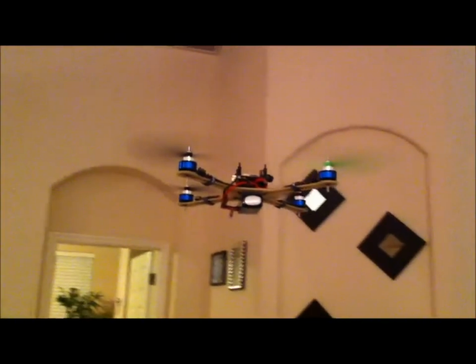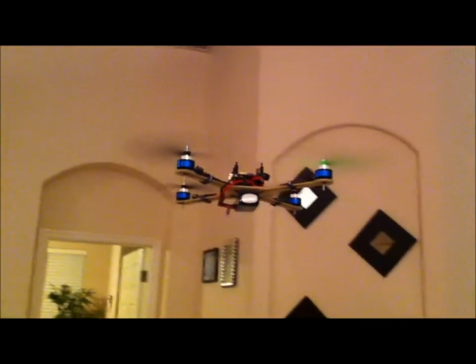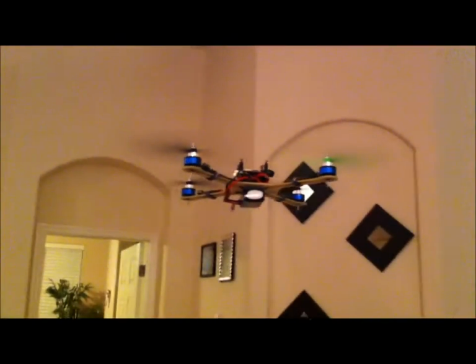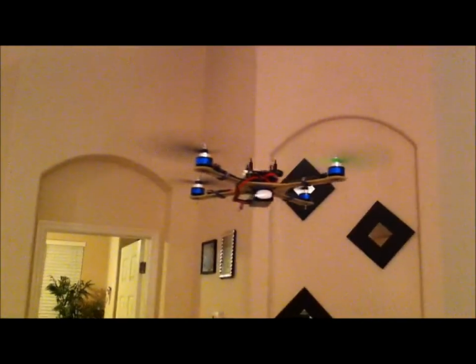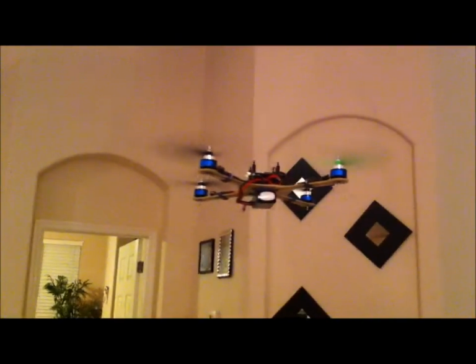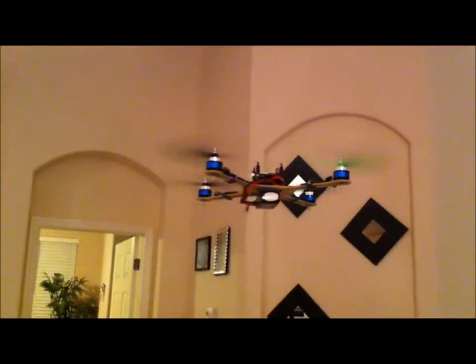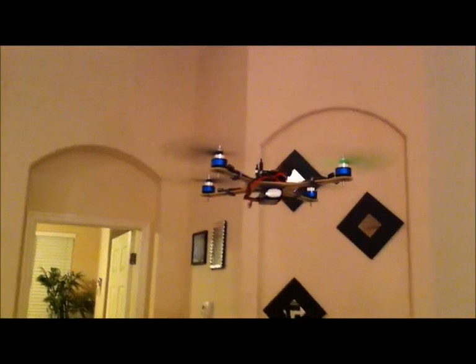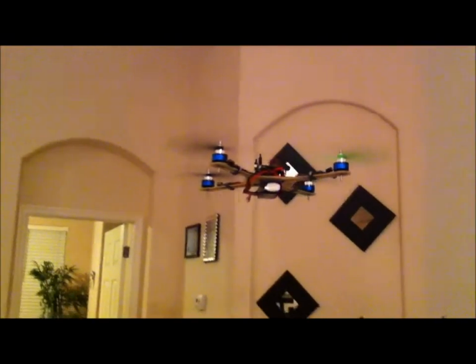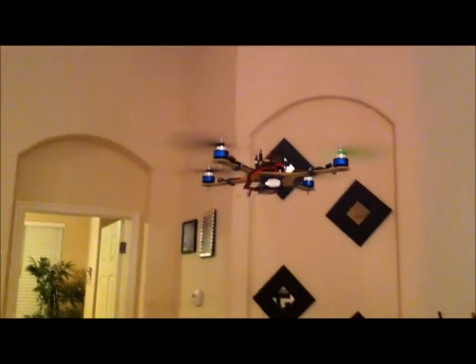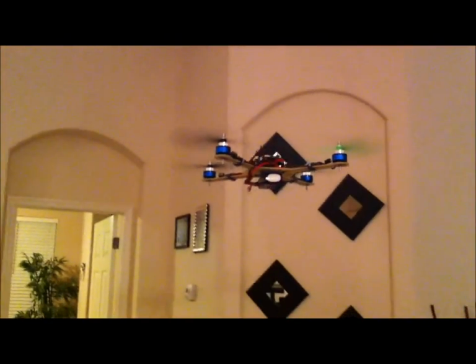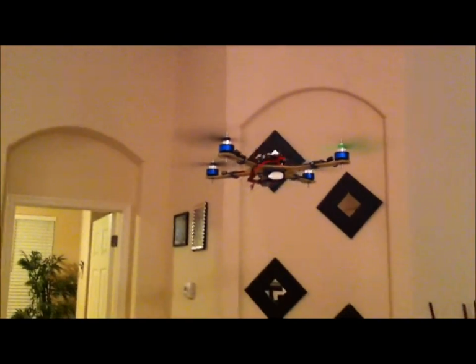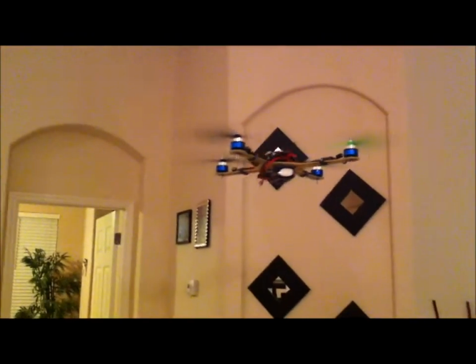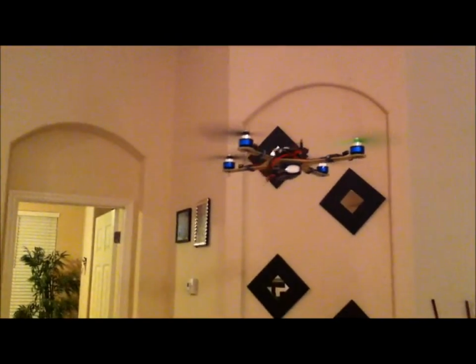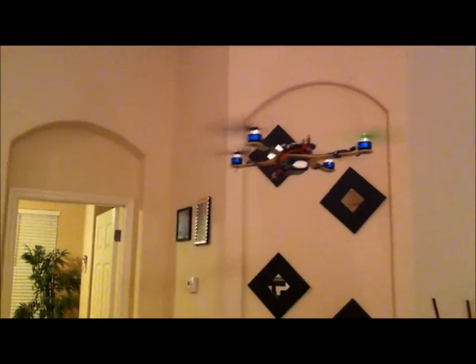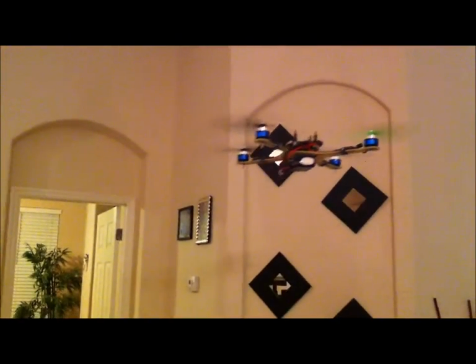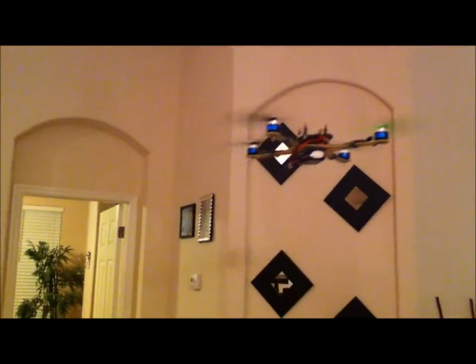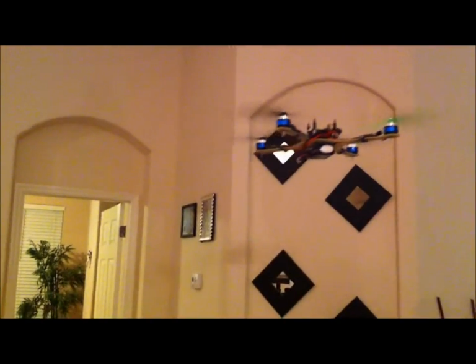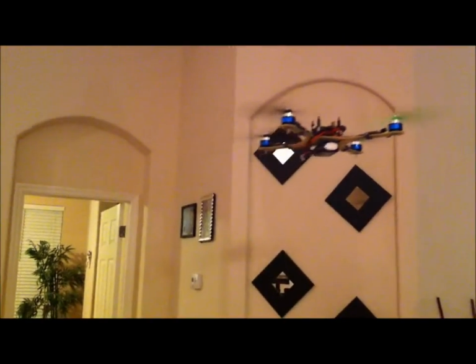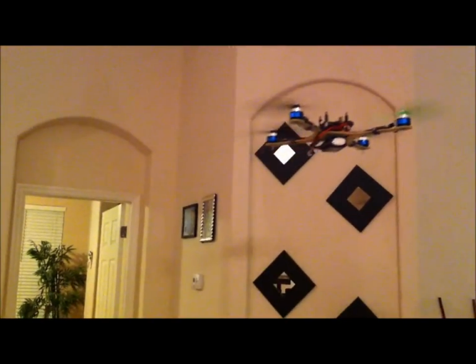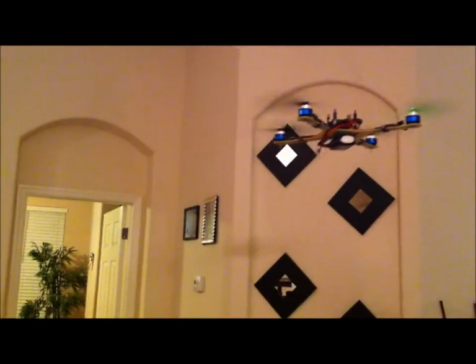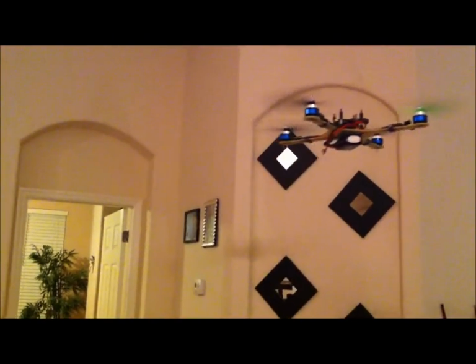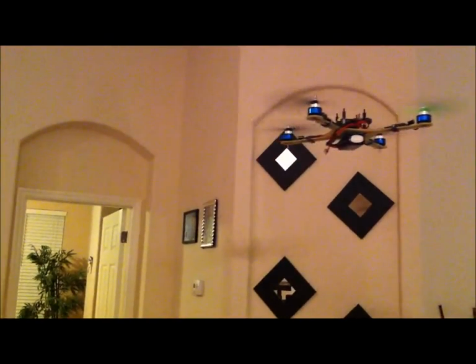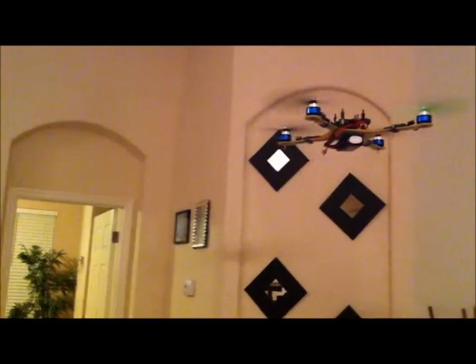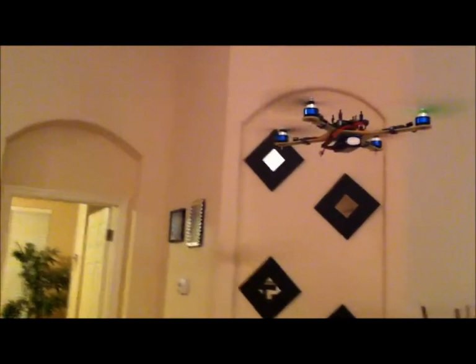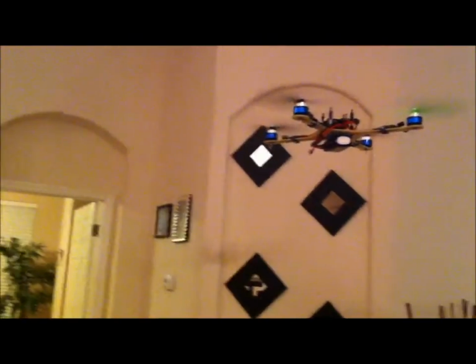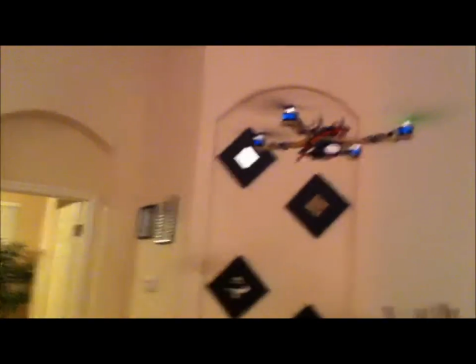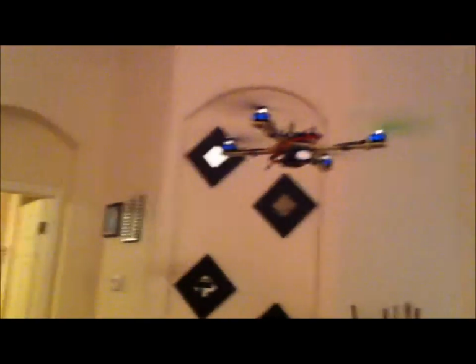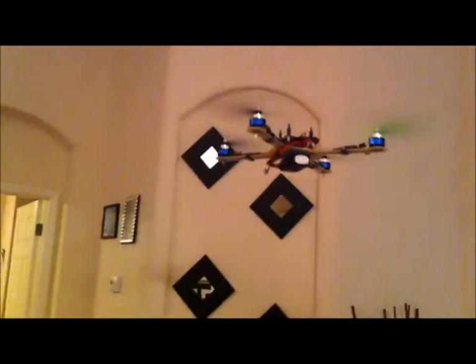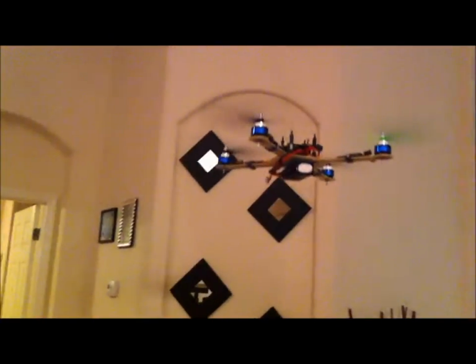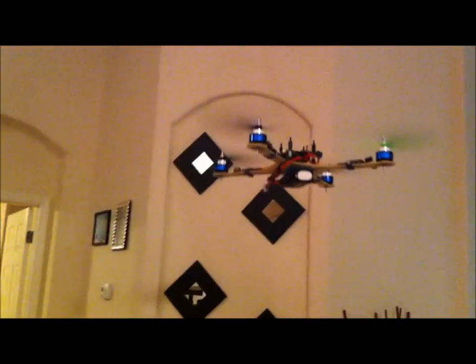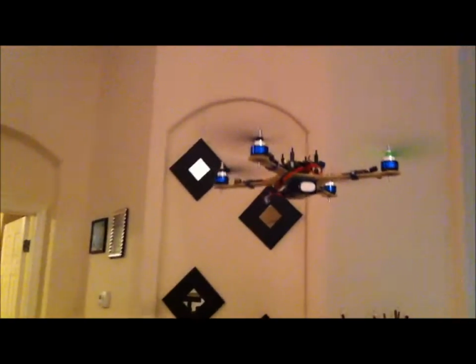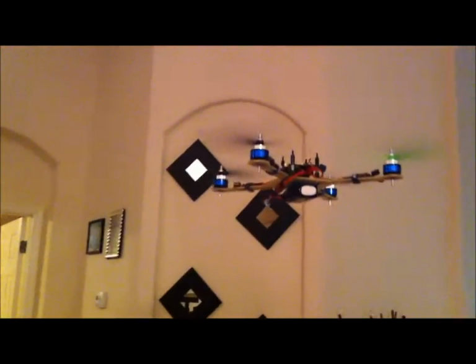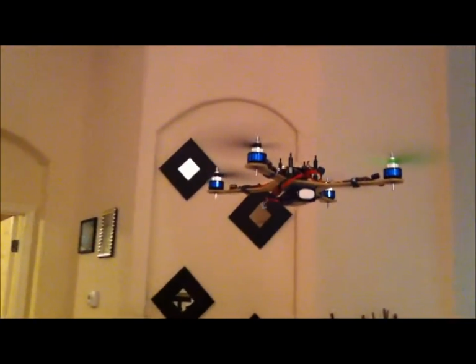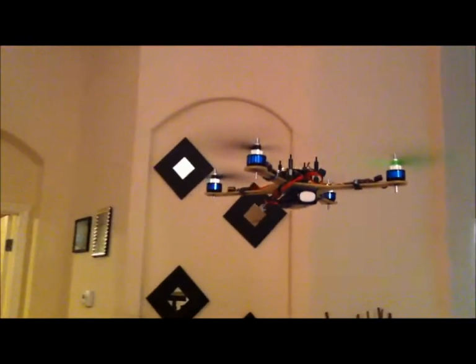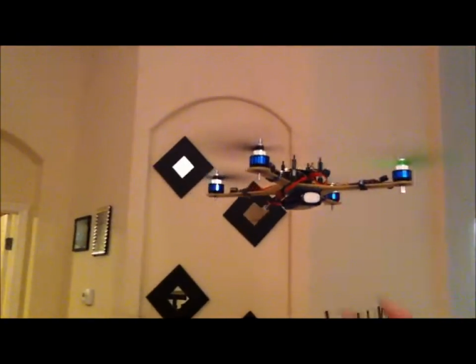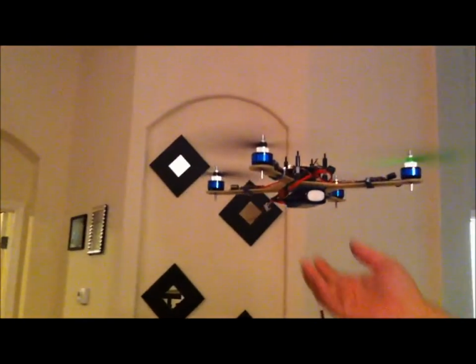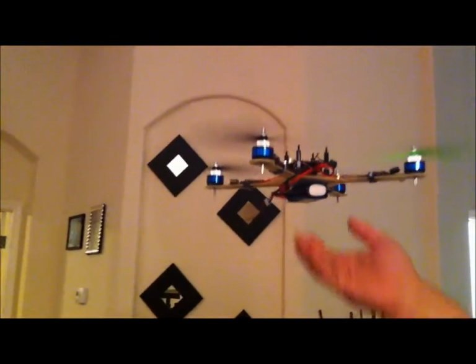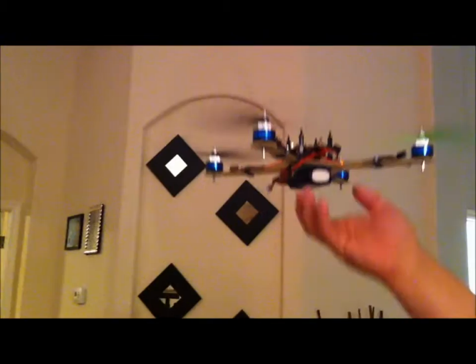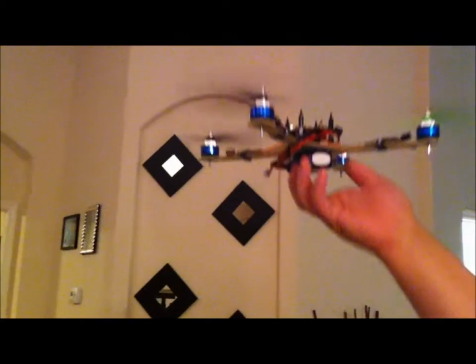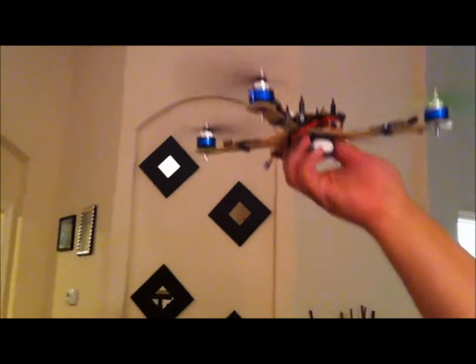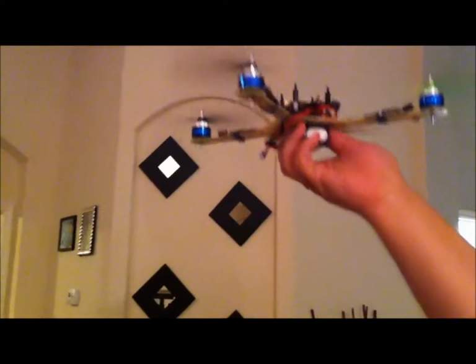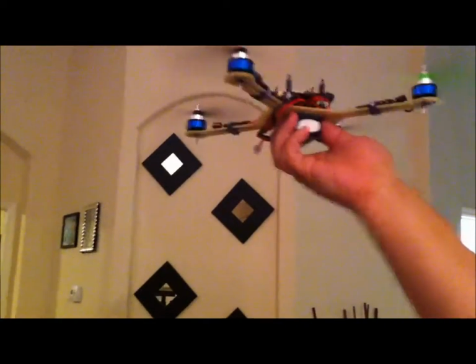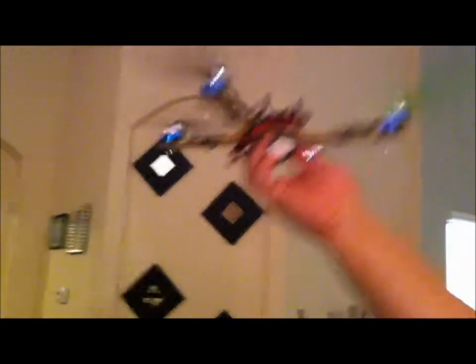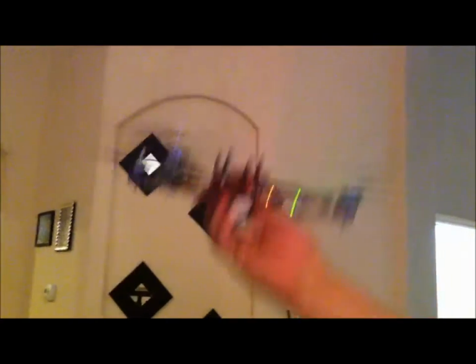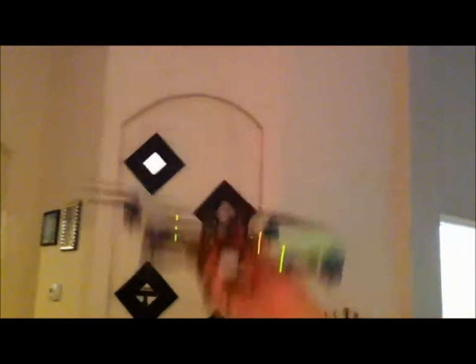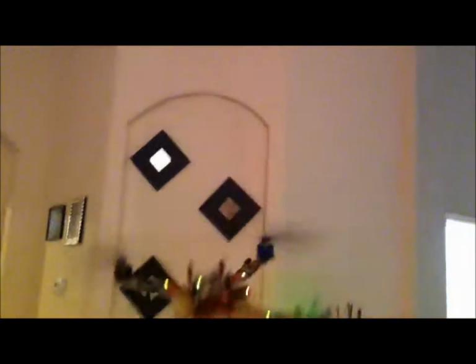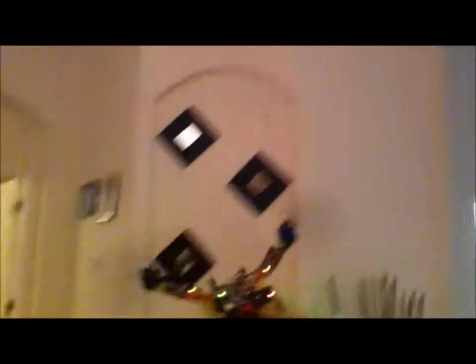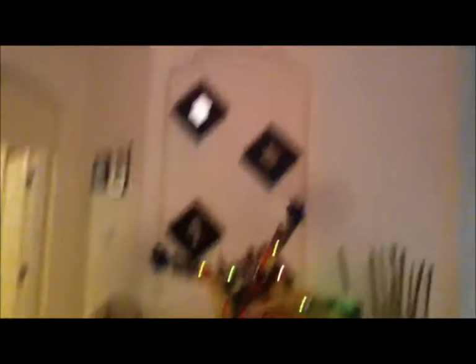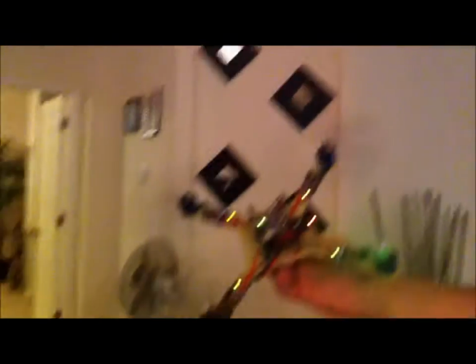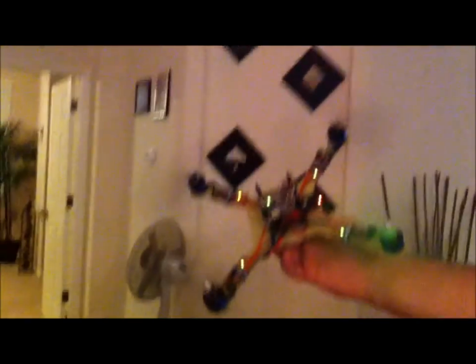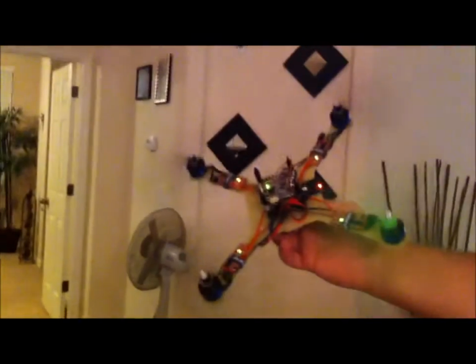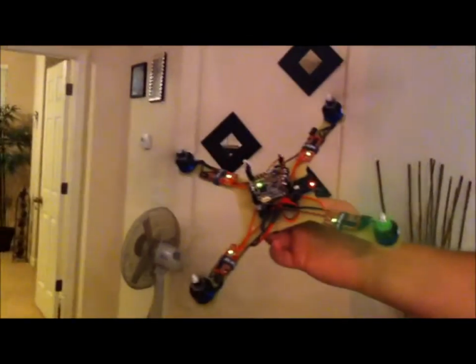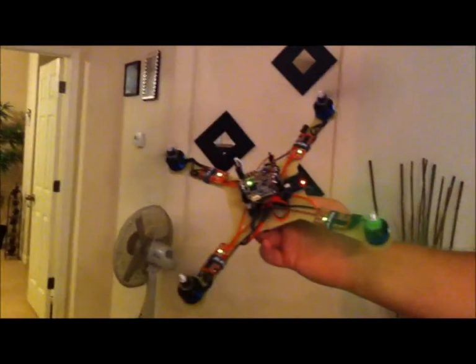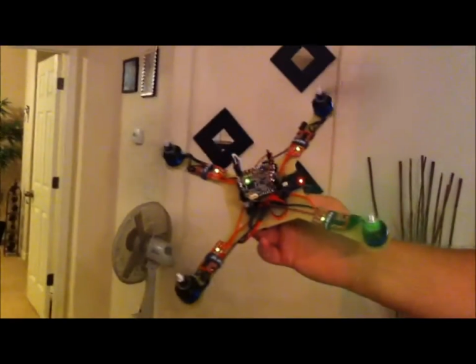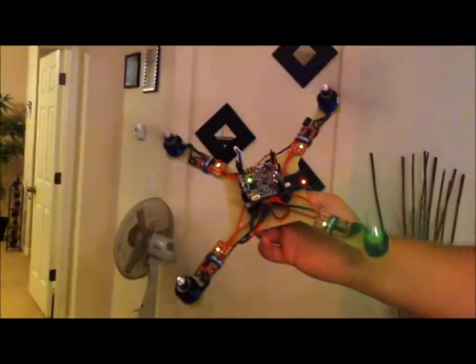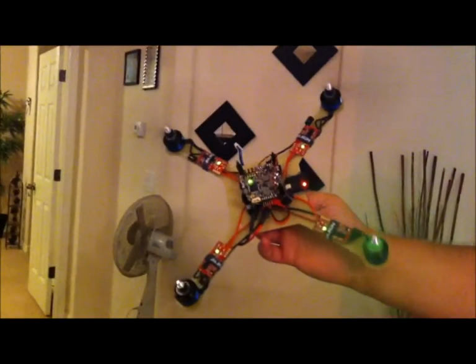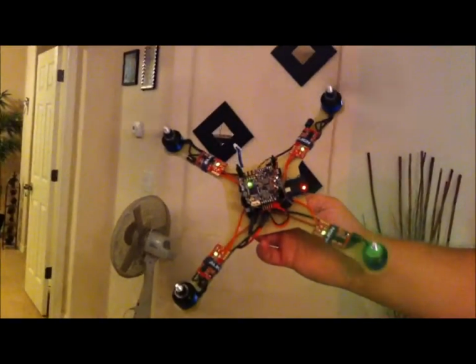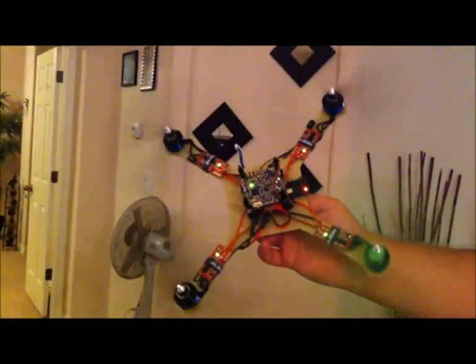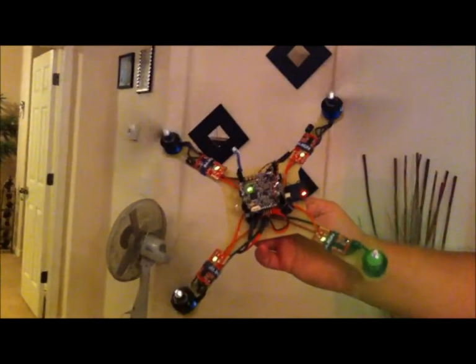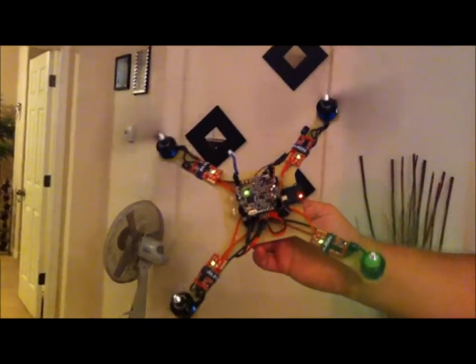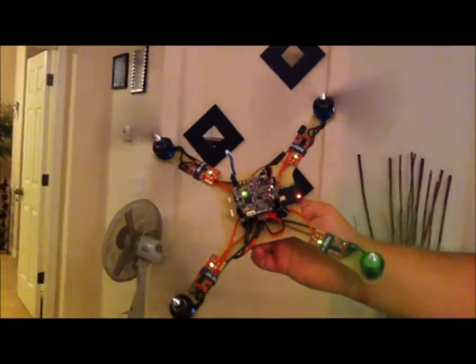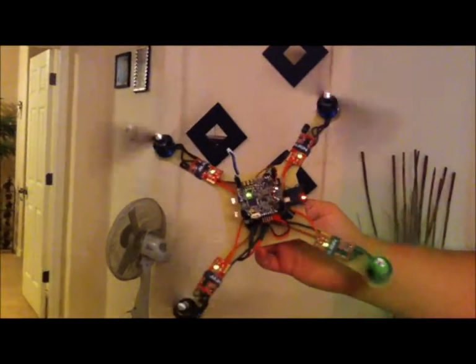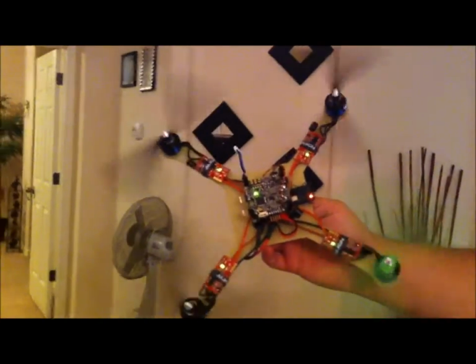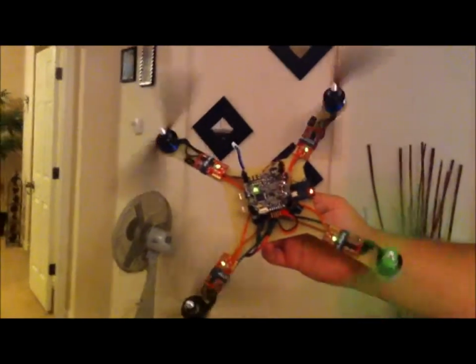Smoother than anything ever, man. Still feeling fresh — it's the 2.1.